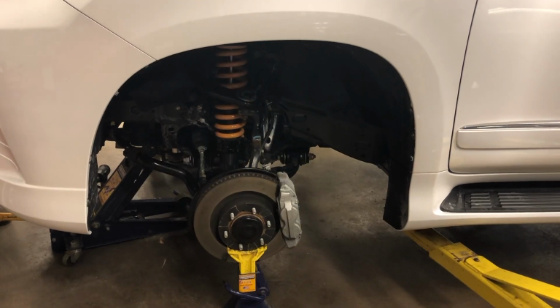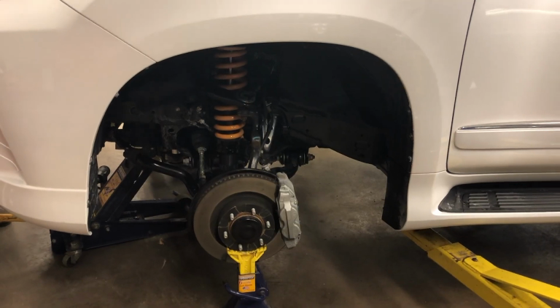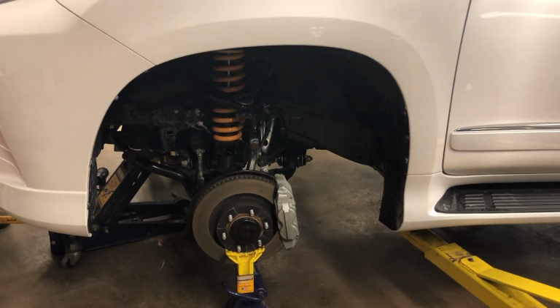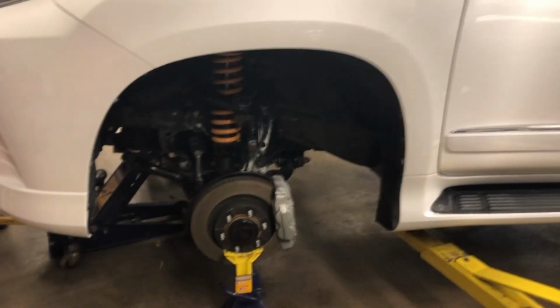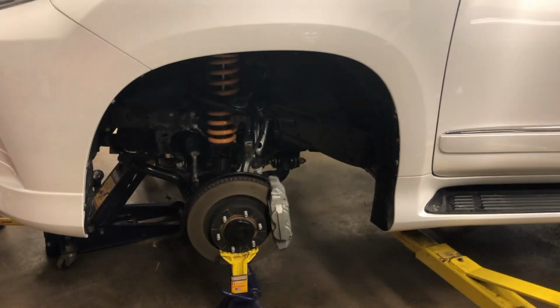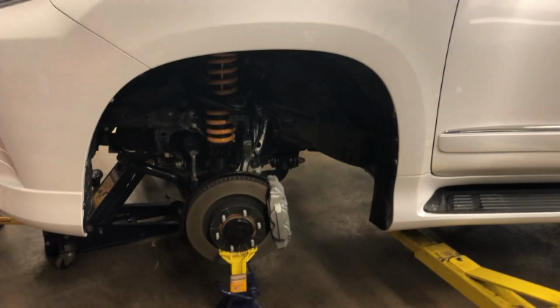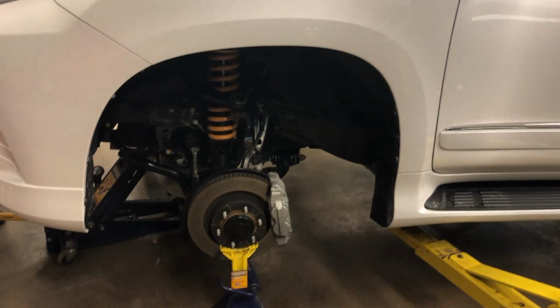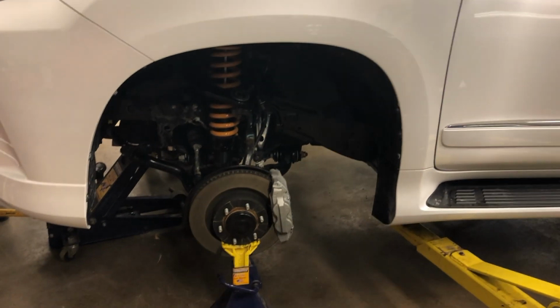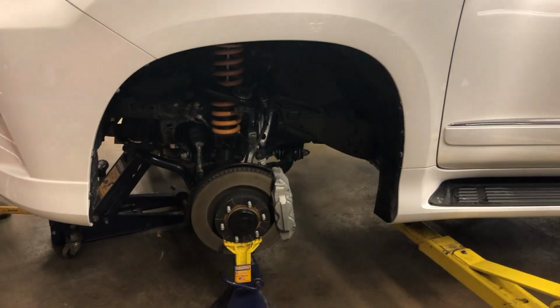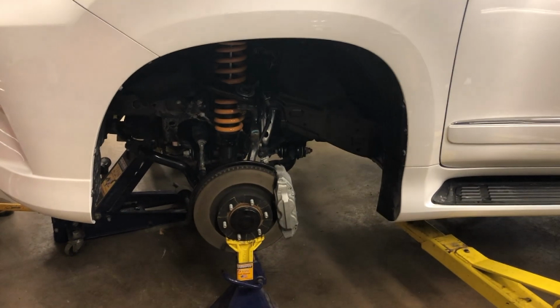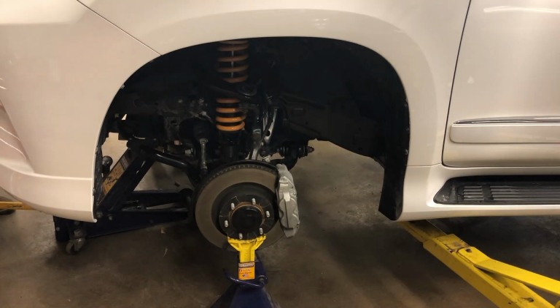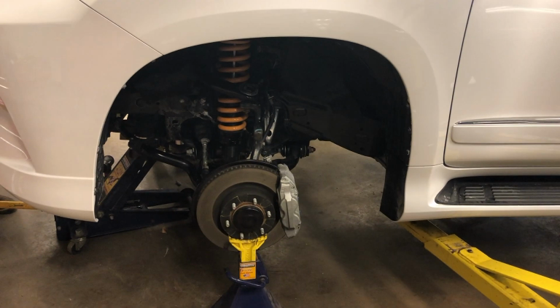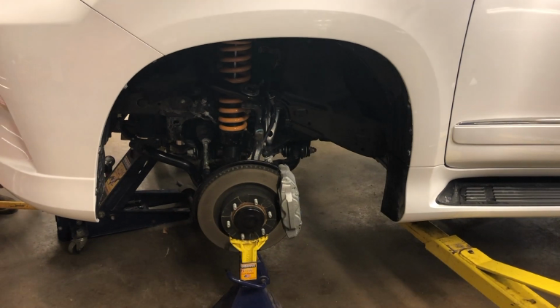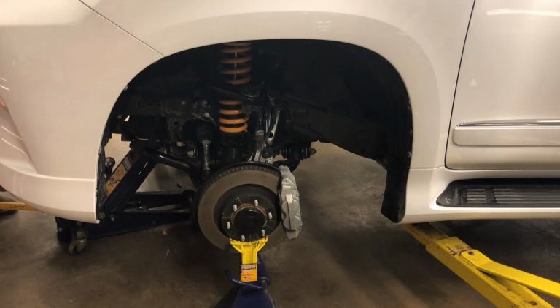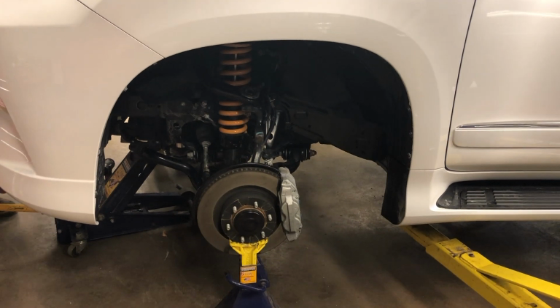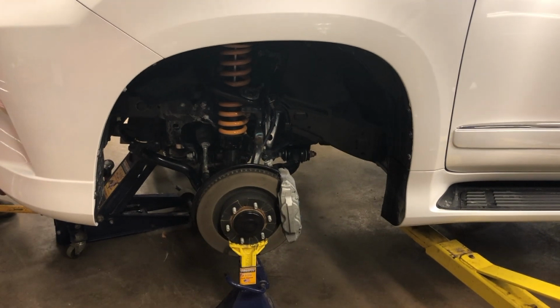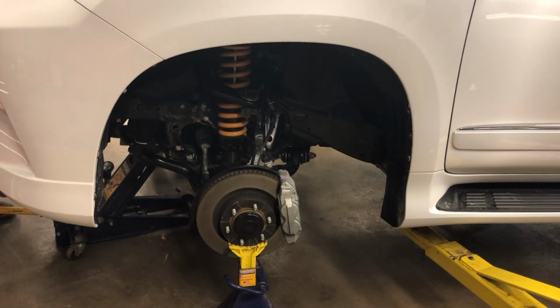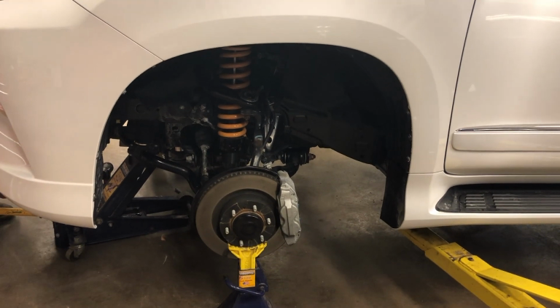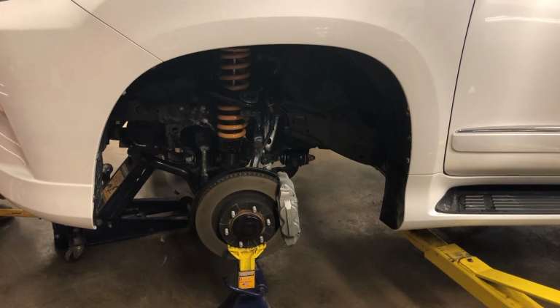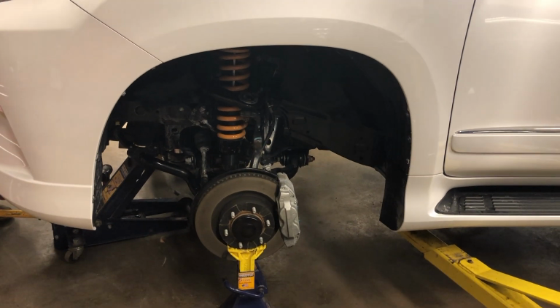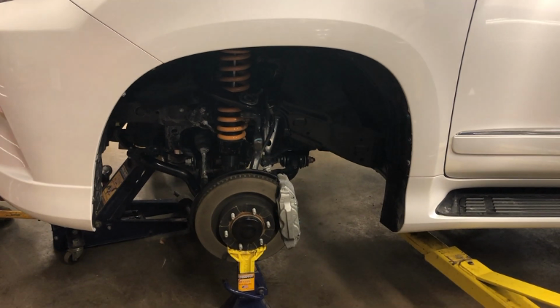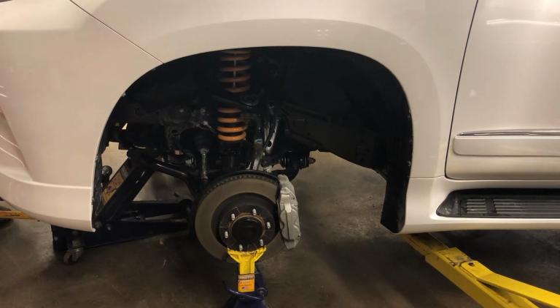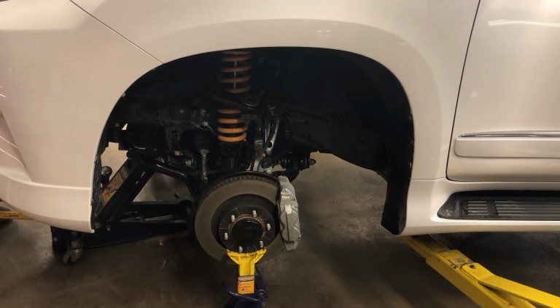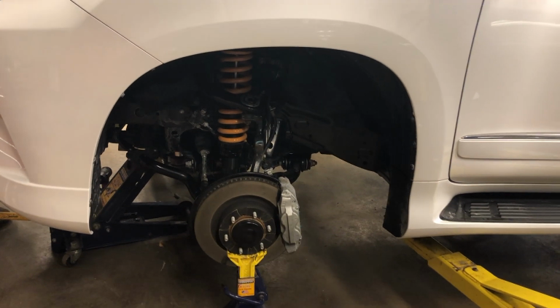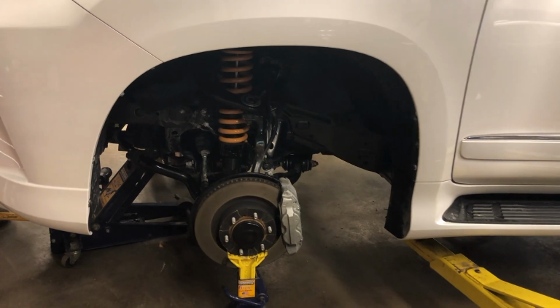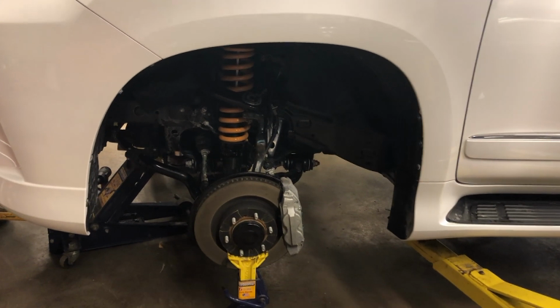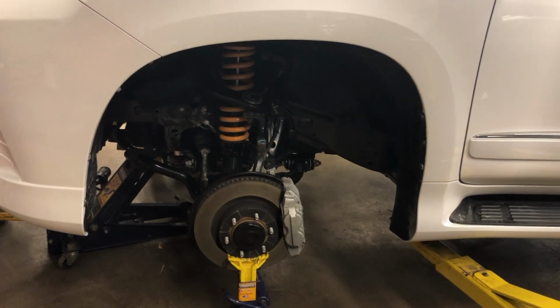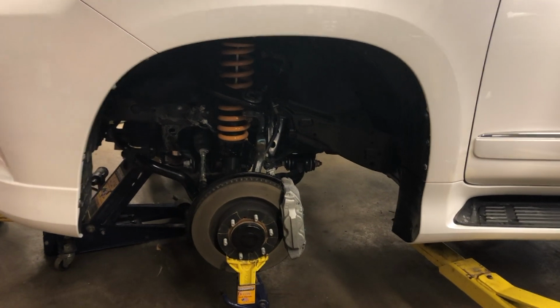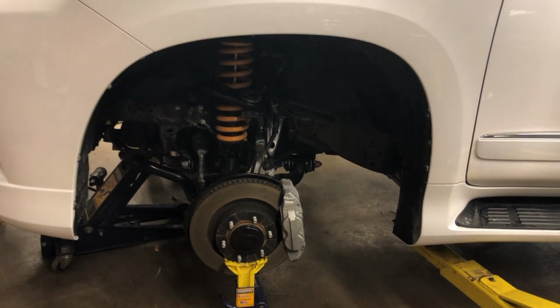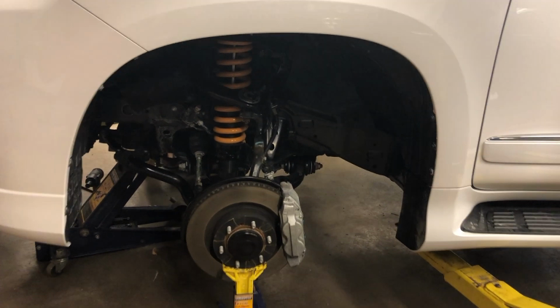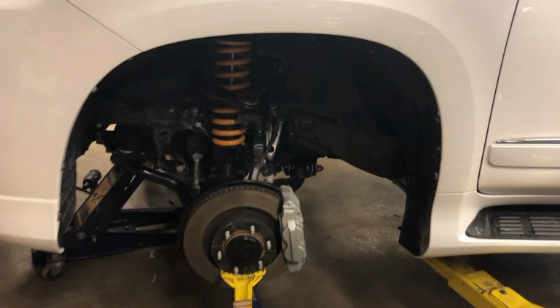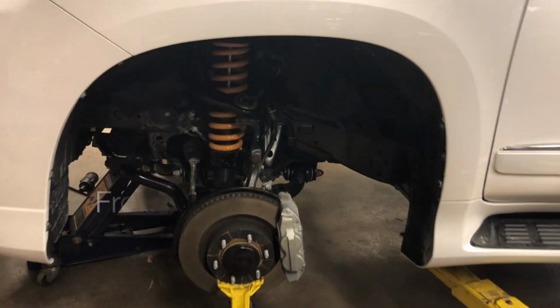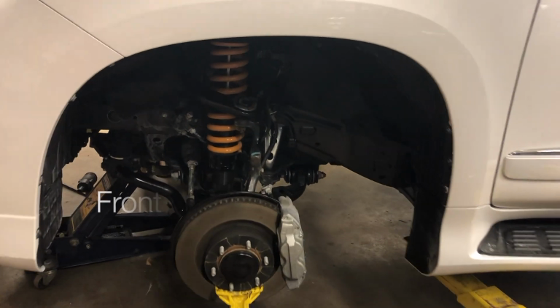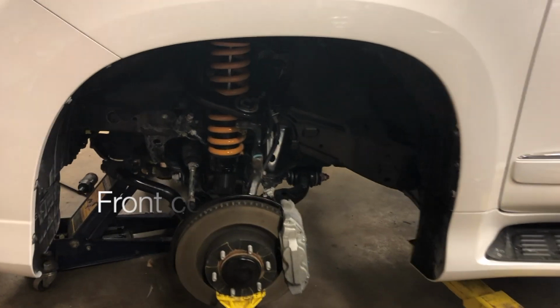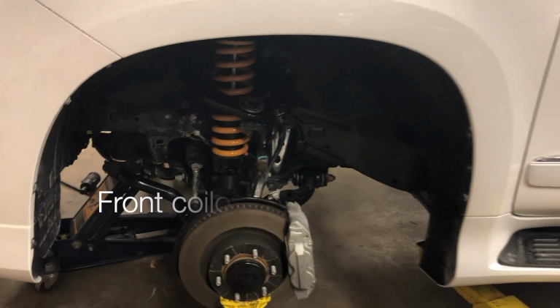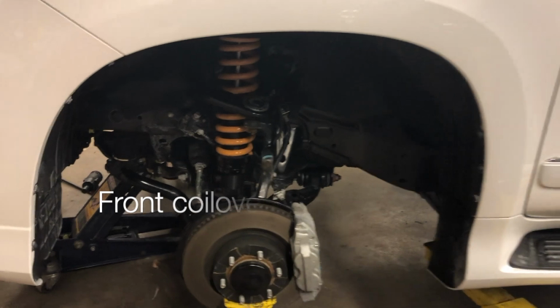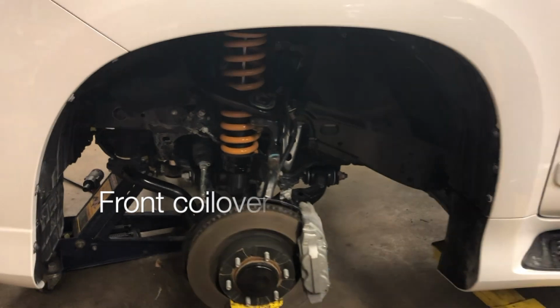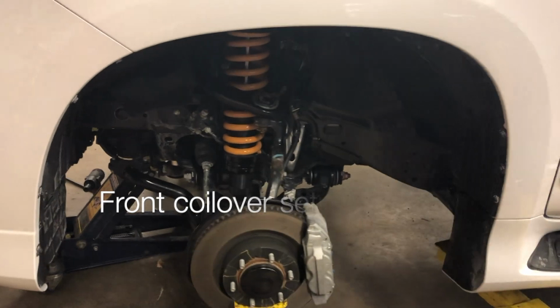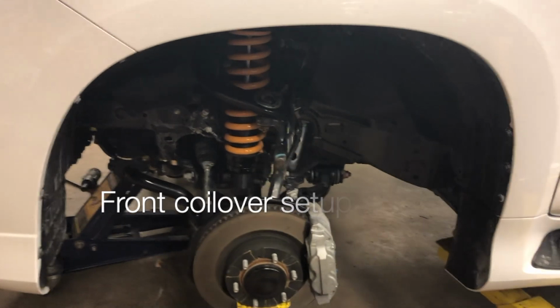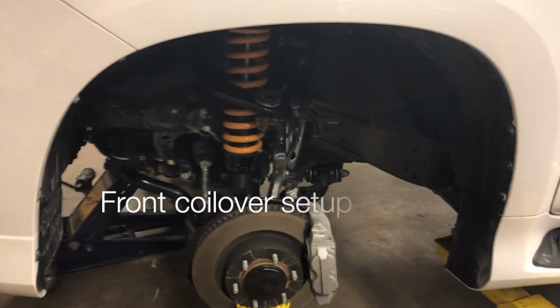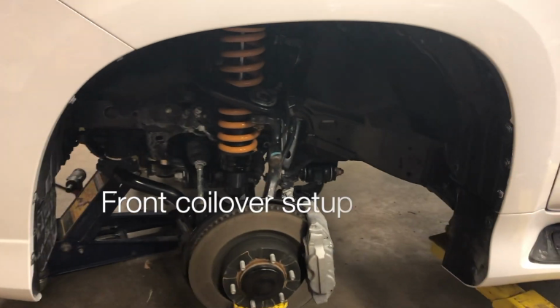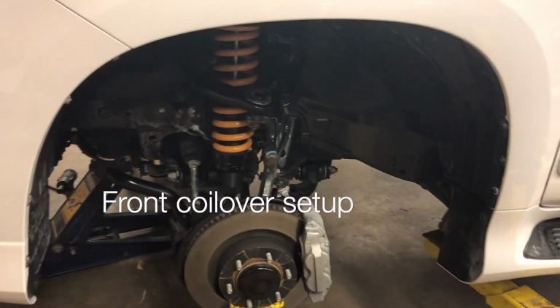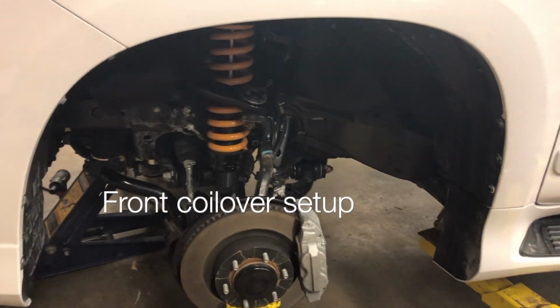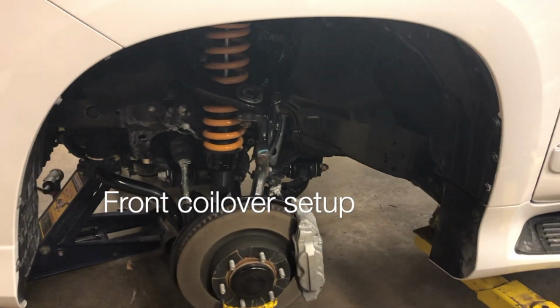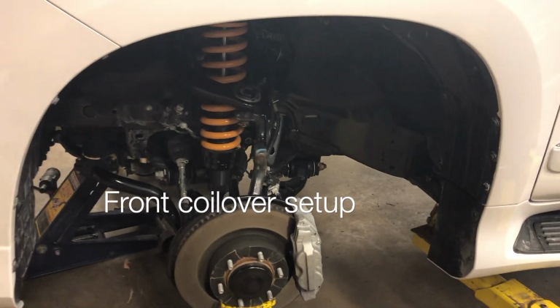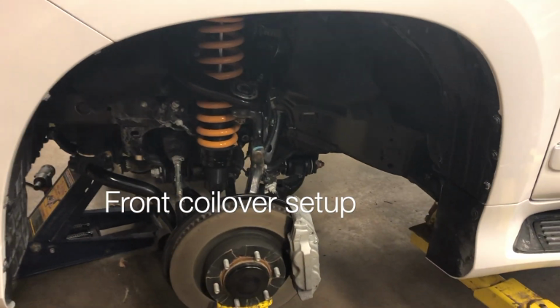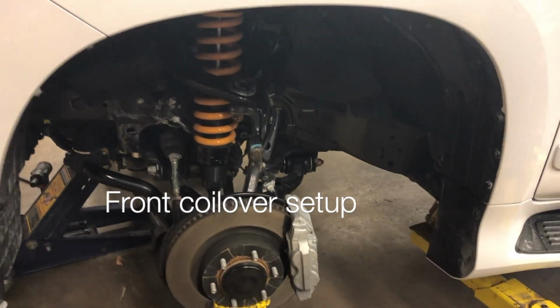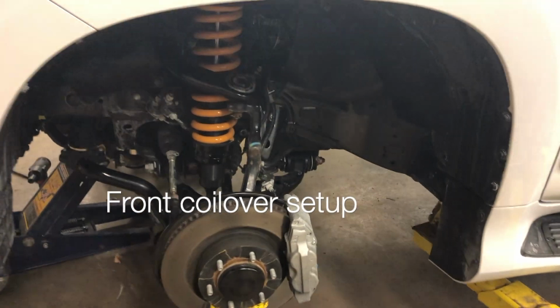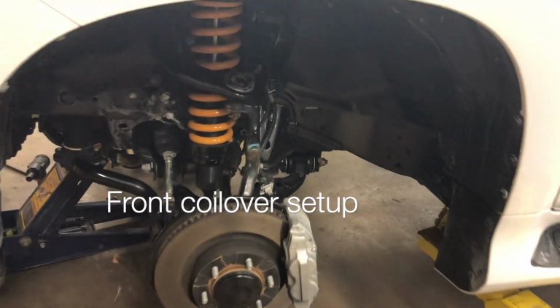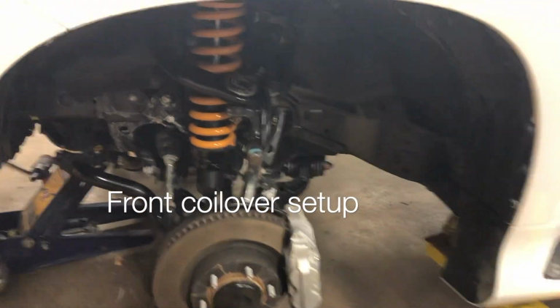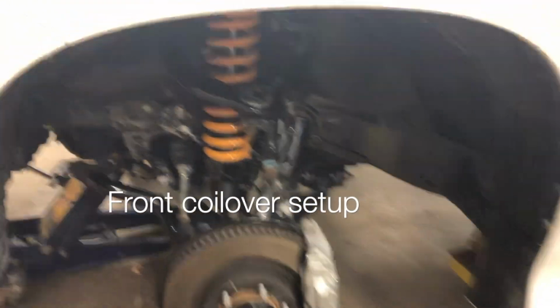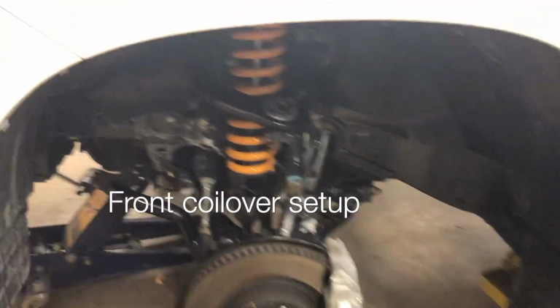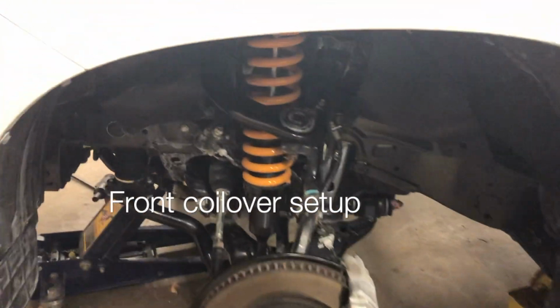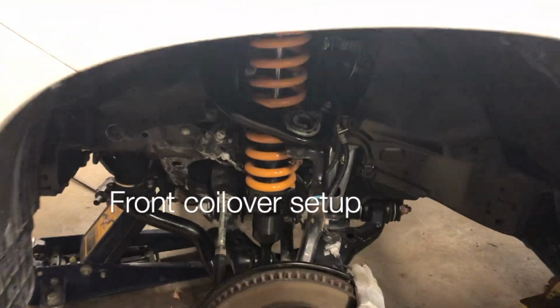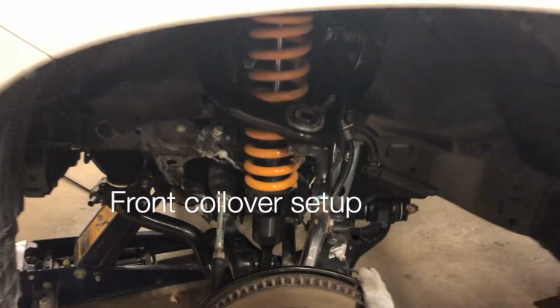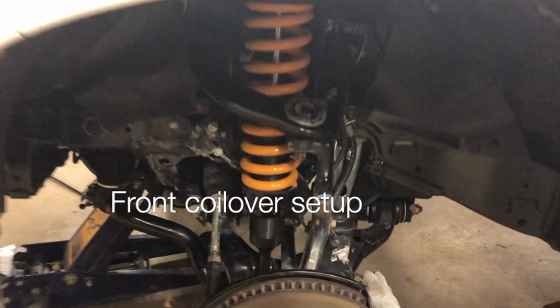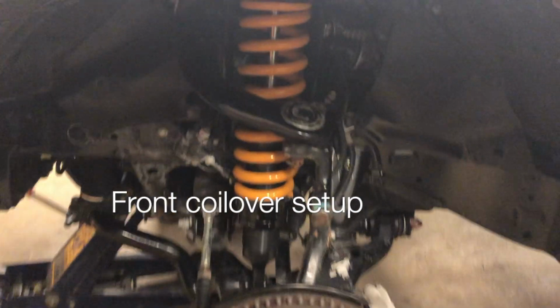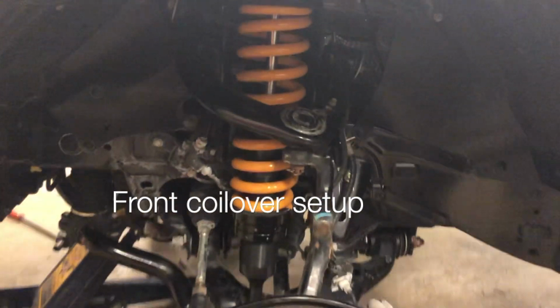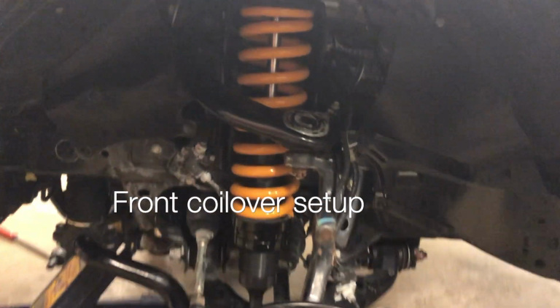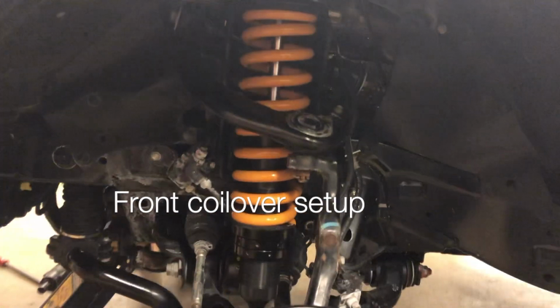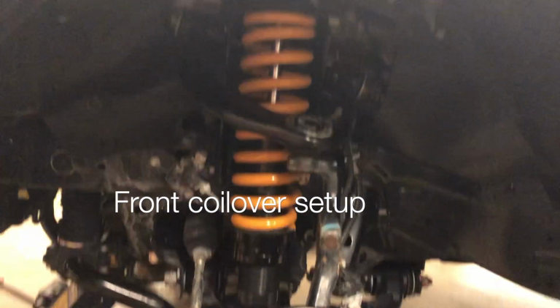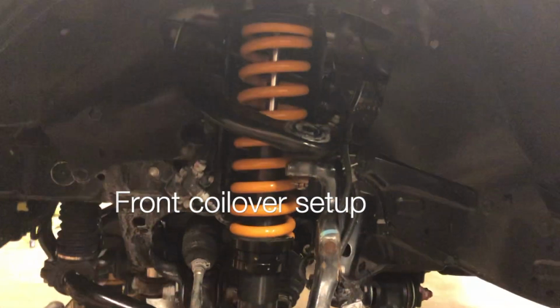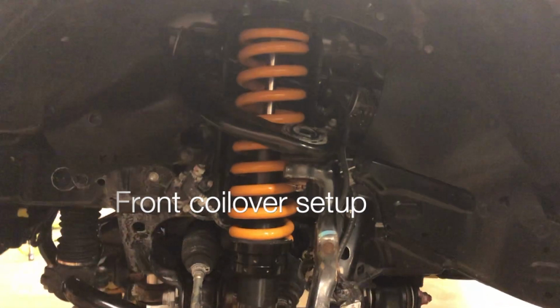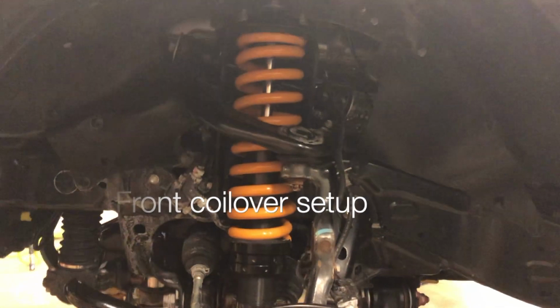This is a view of the front setup — shock and control arms. It's about 5 inches.